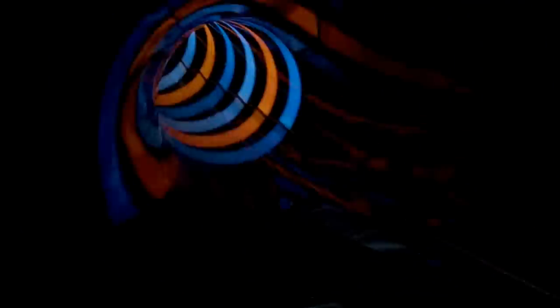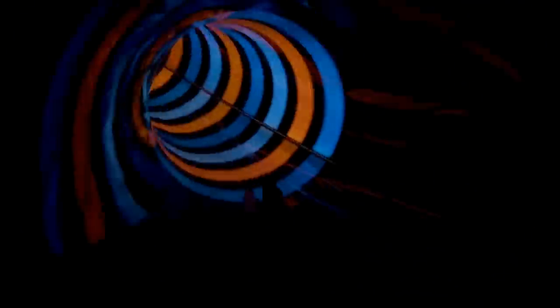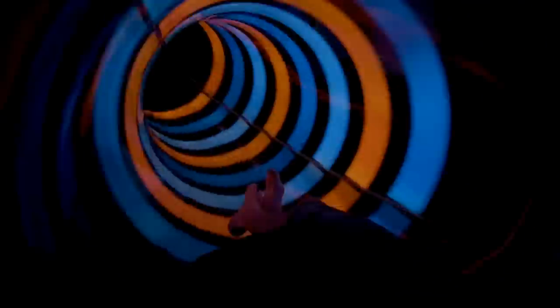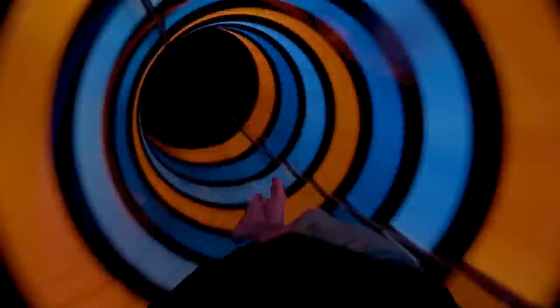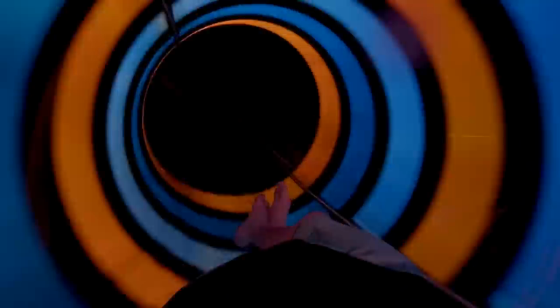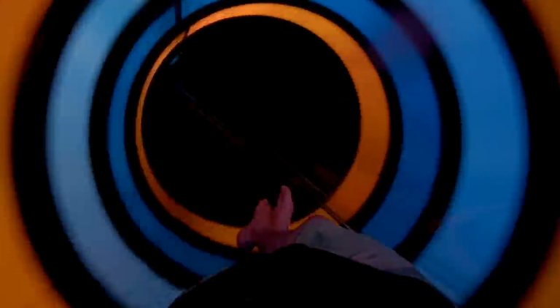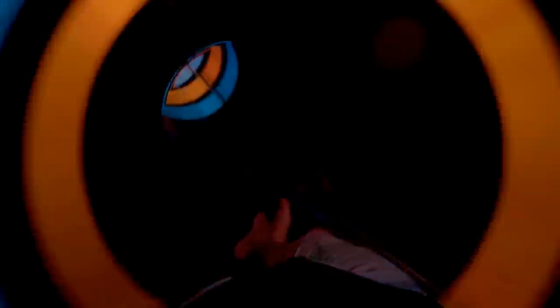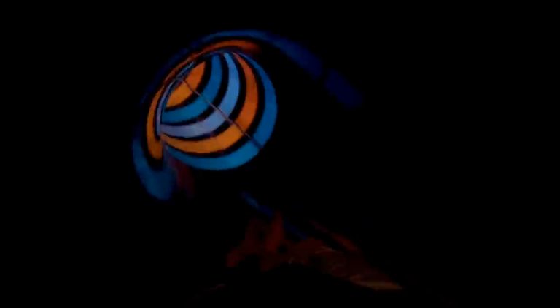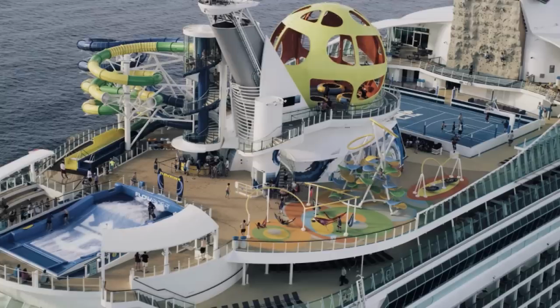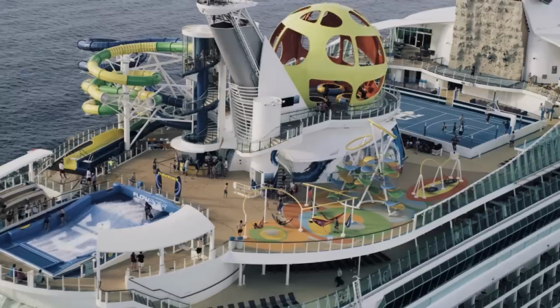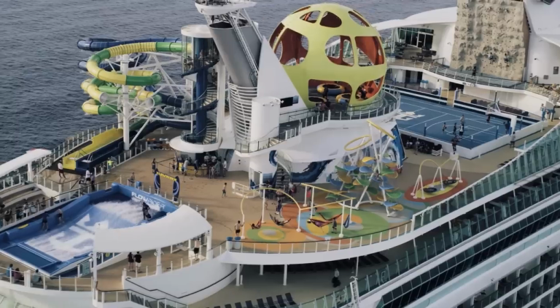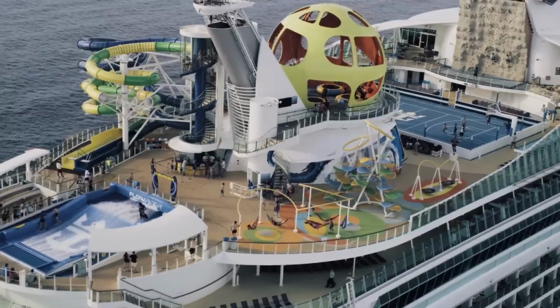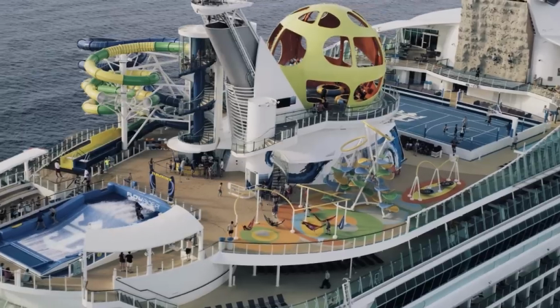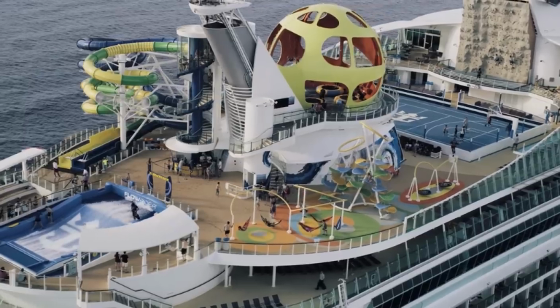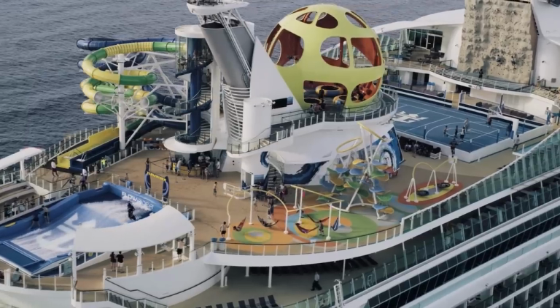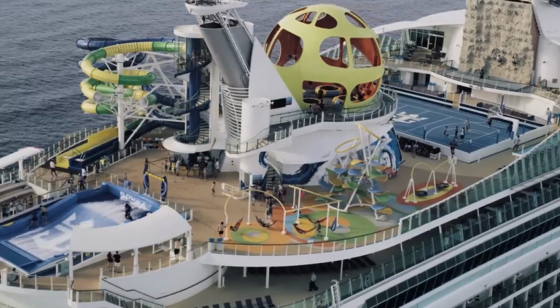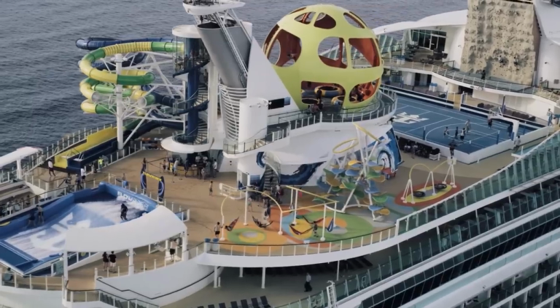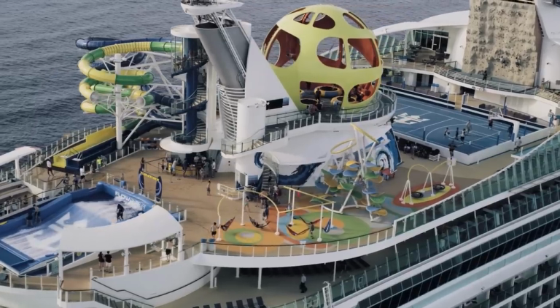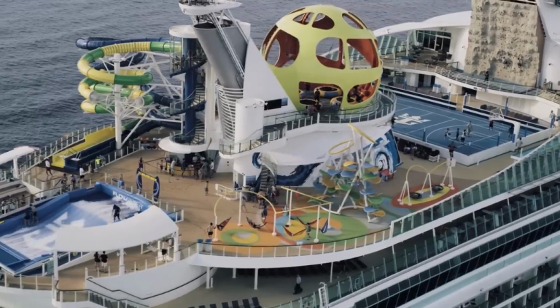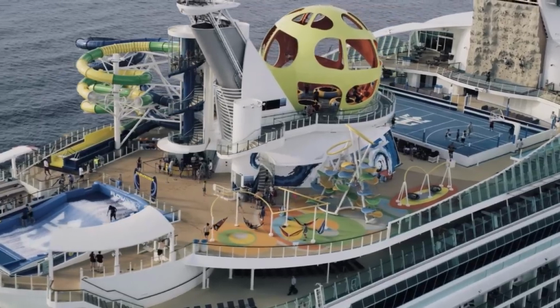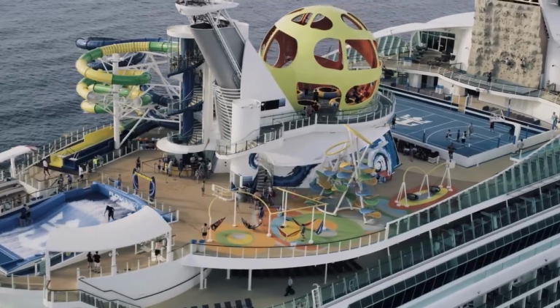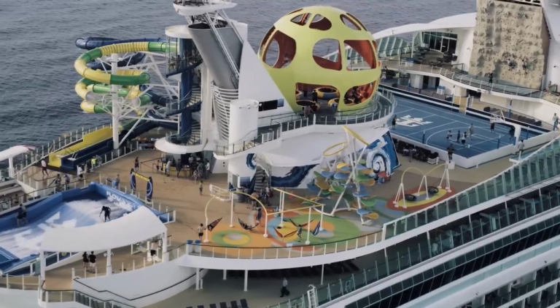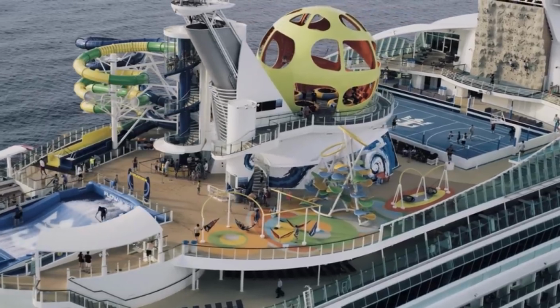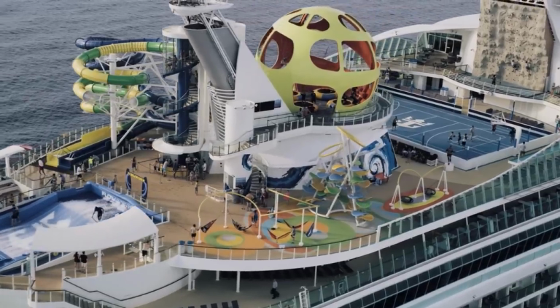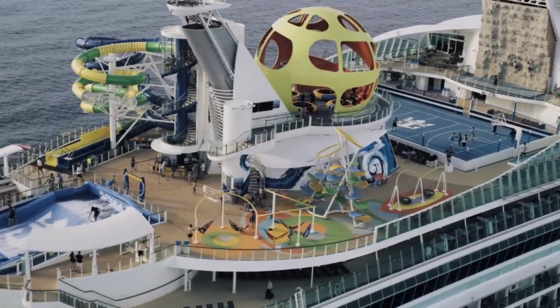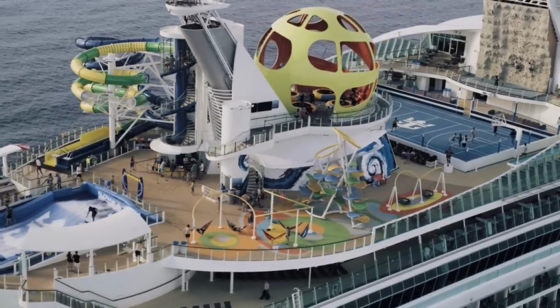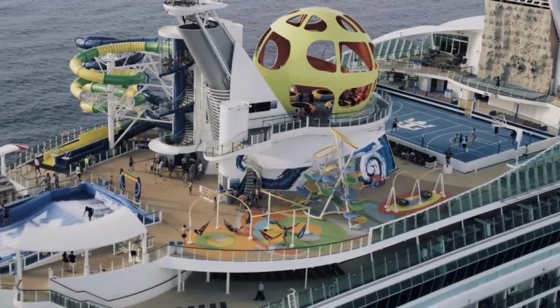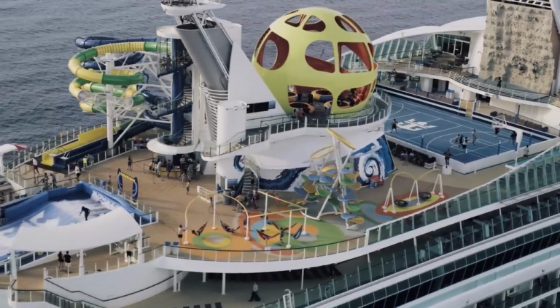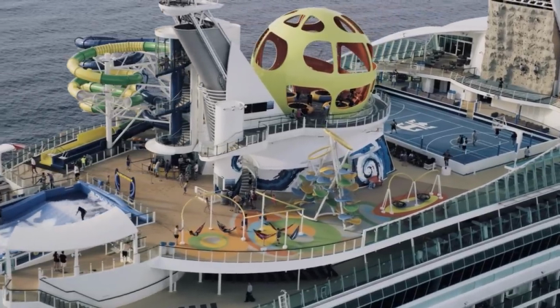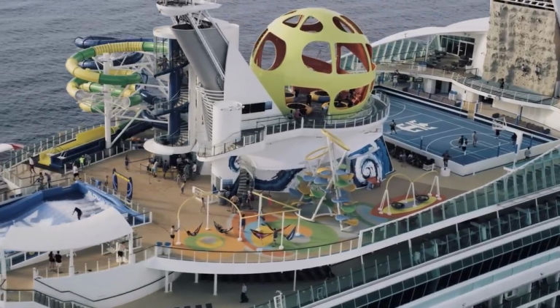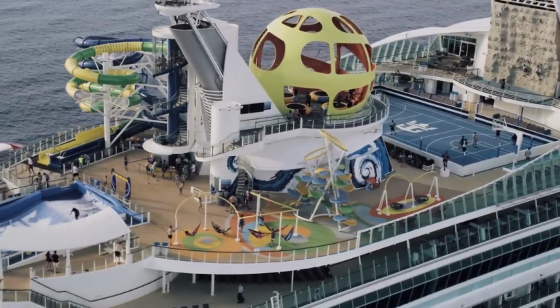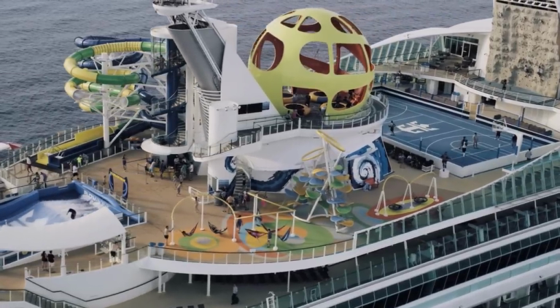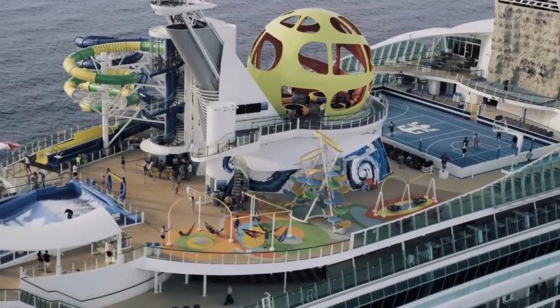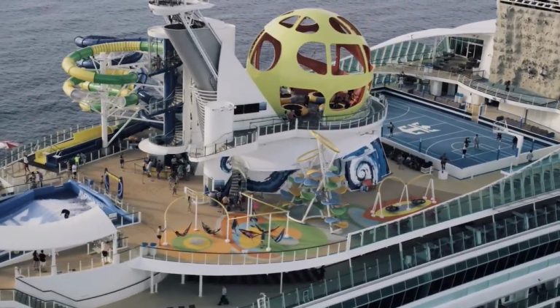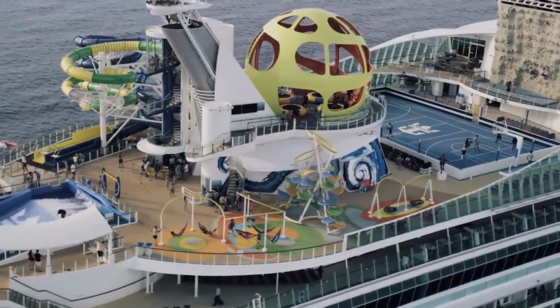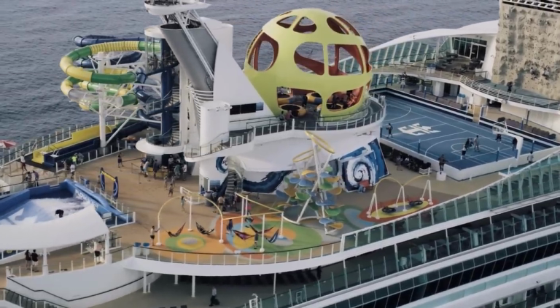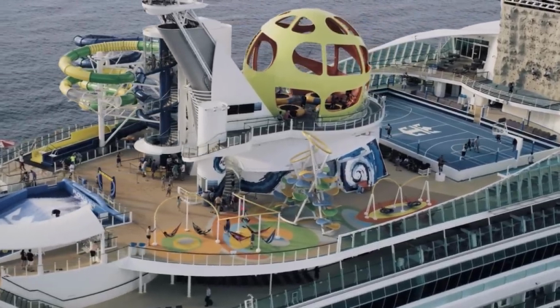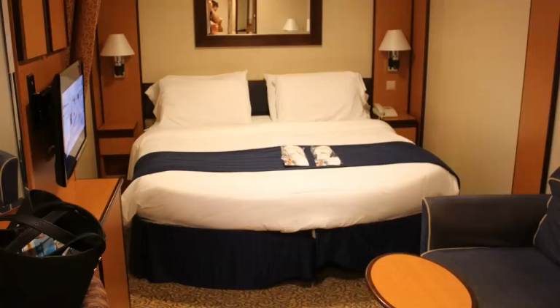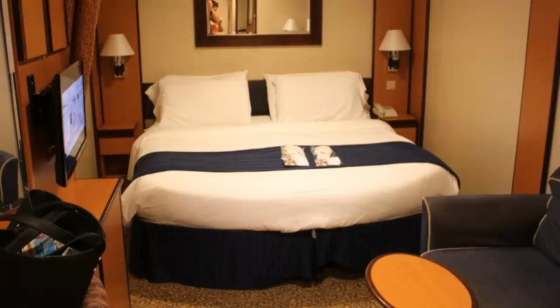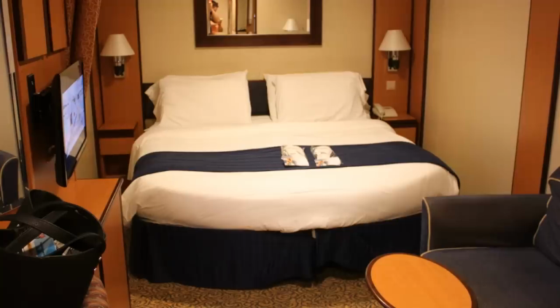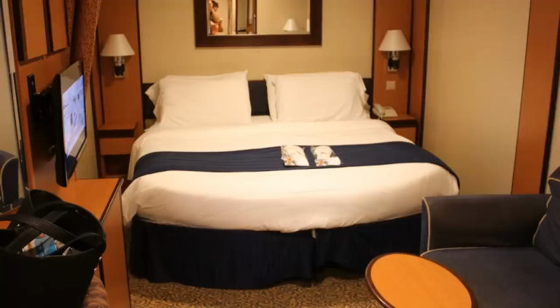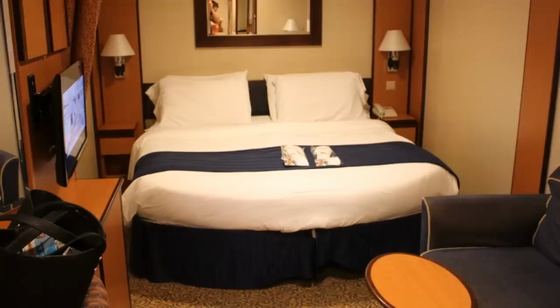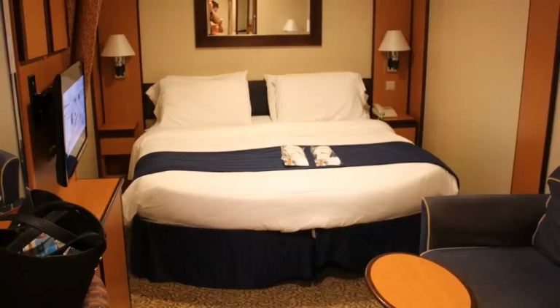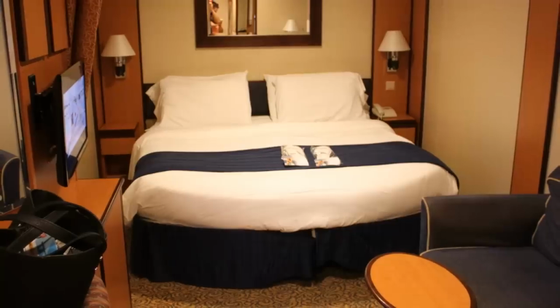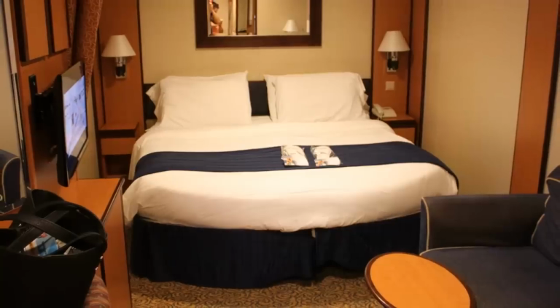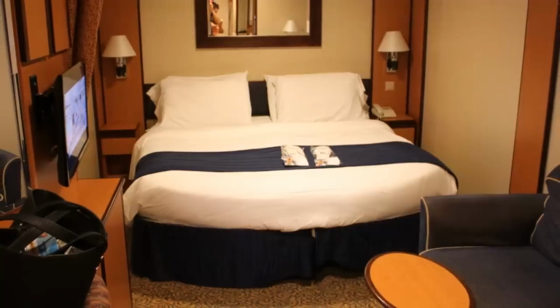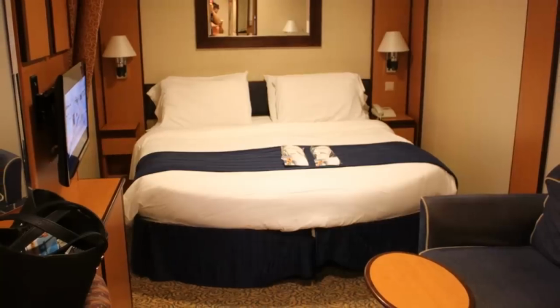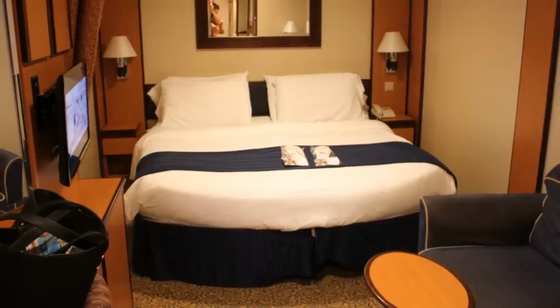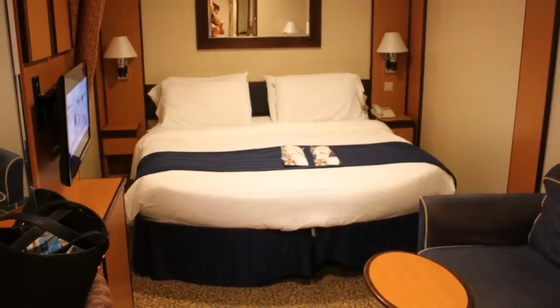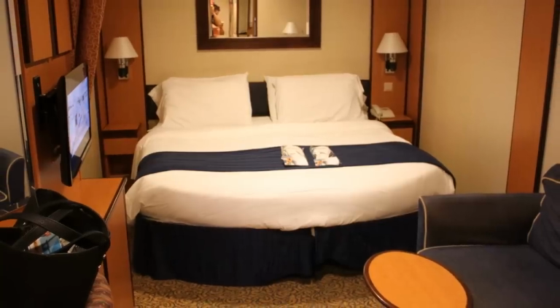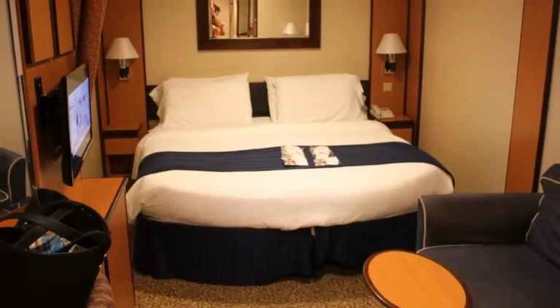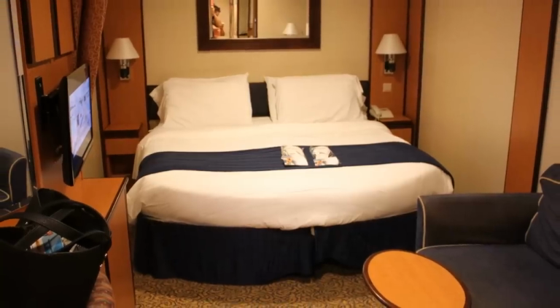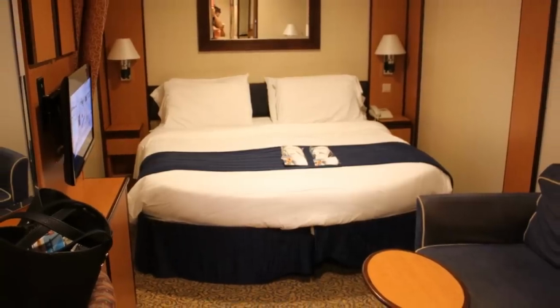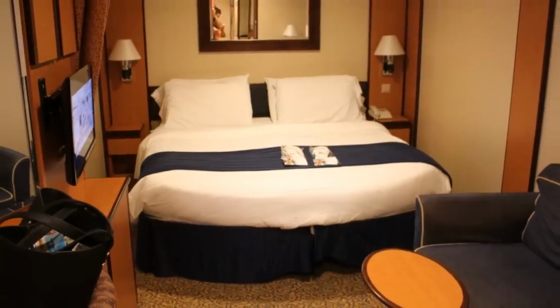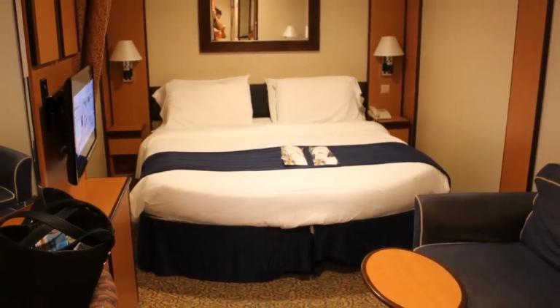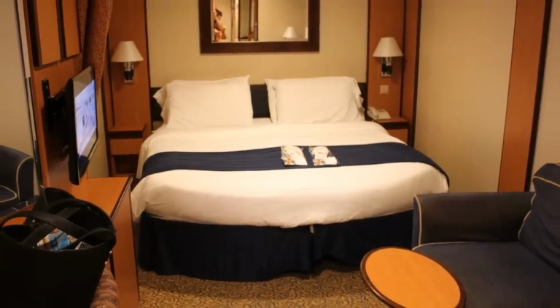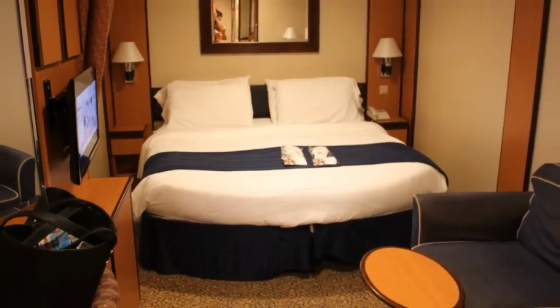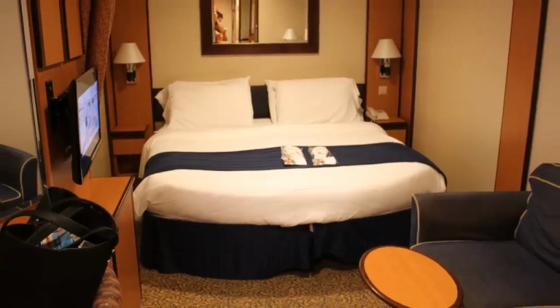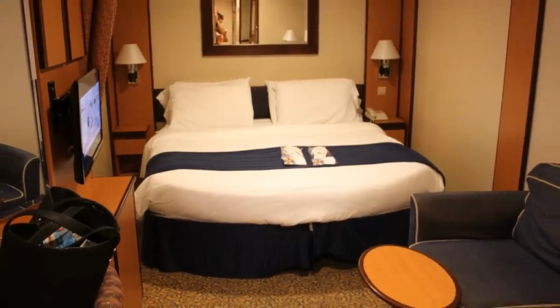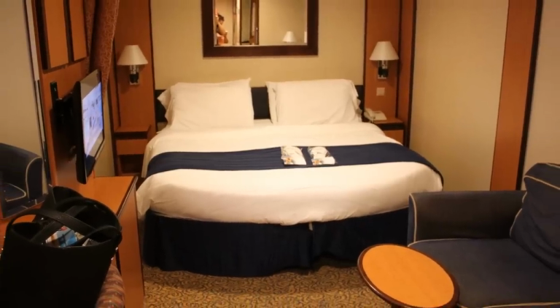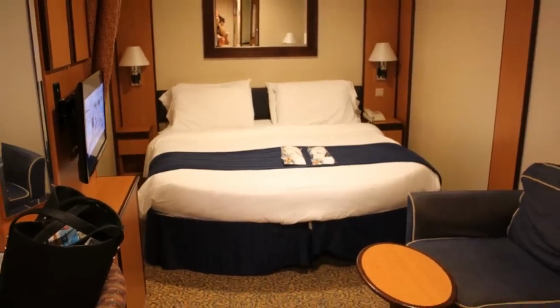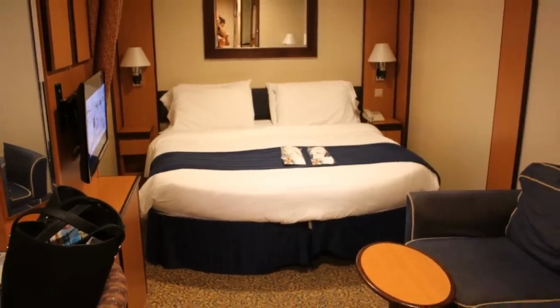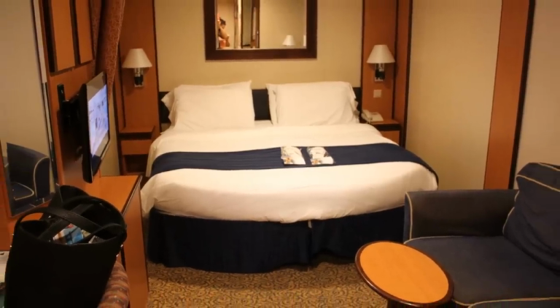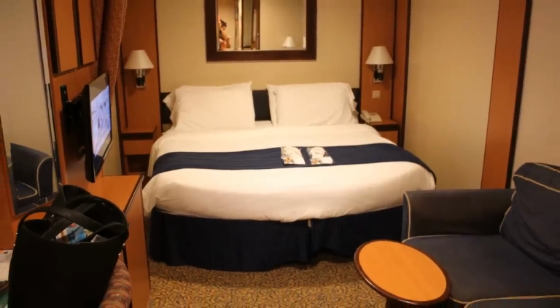Interior staterooms are not for everyone, but we have nothing against them. If it's the difference between going on a cruise or not, we'll gladly stay in an interior stateroom.